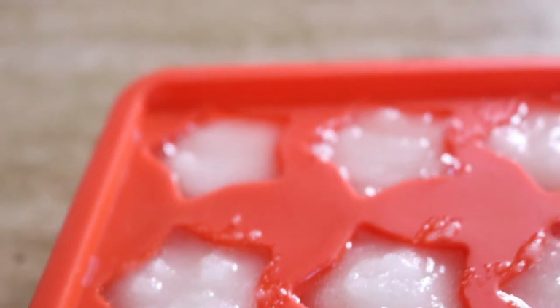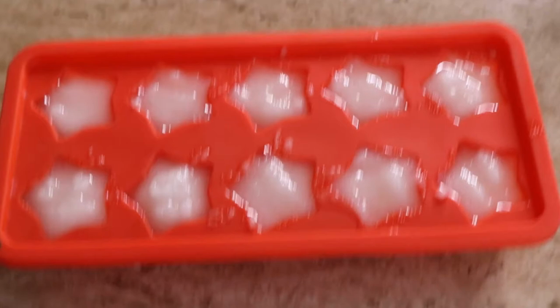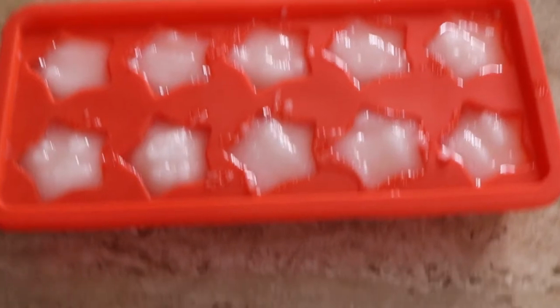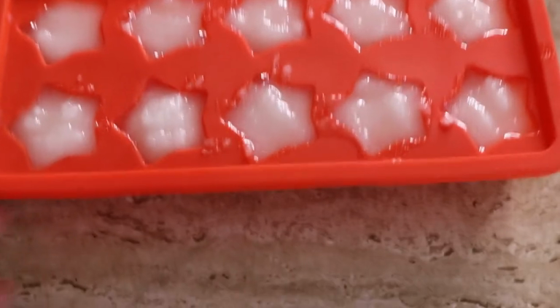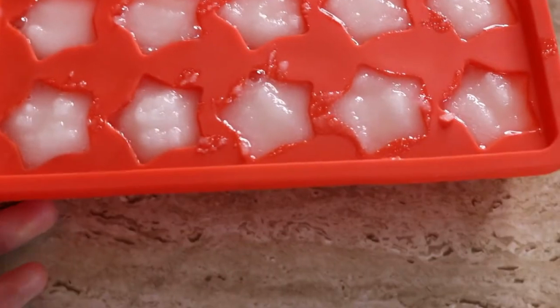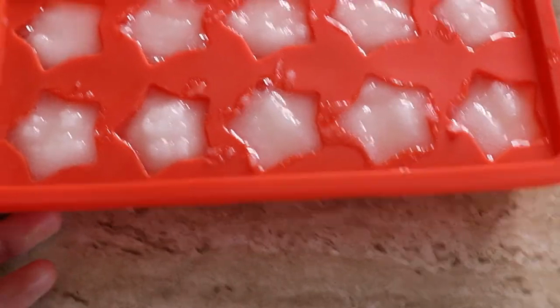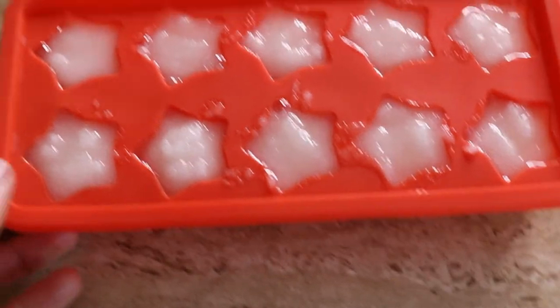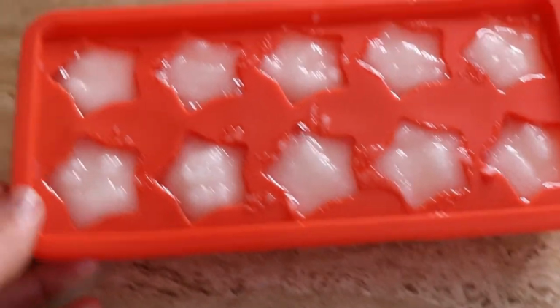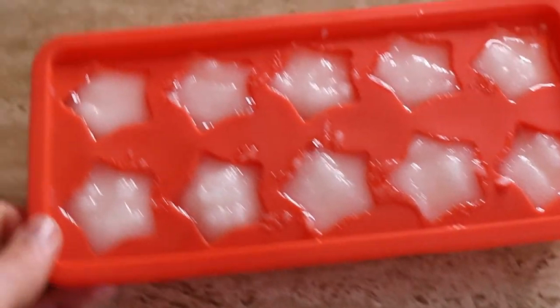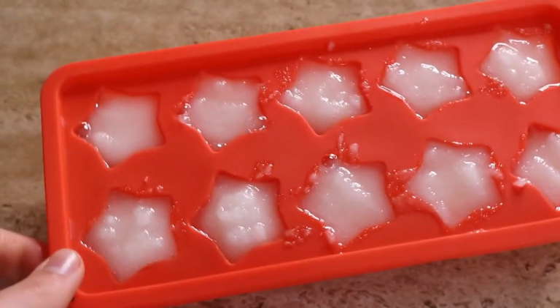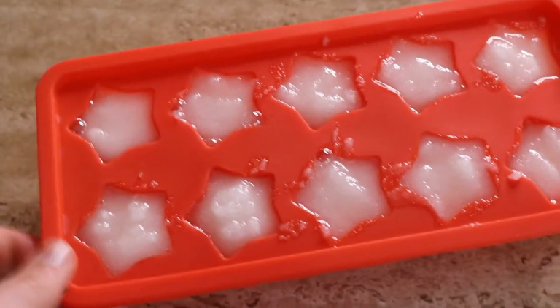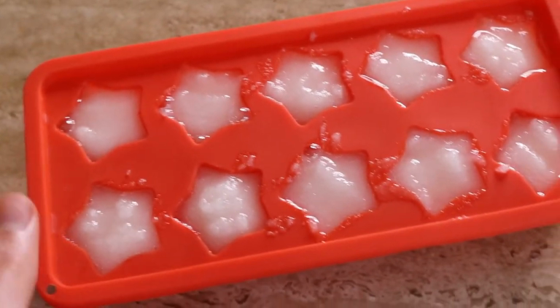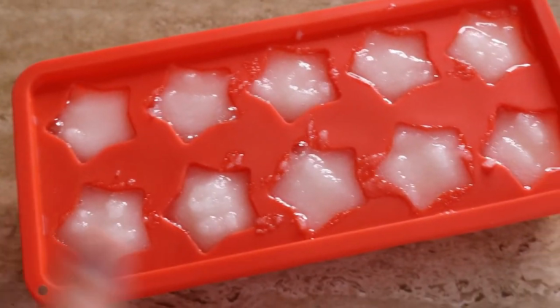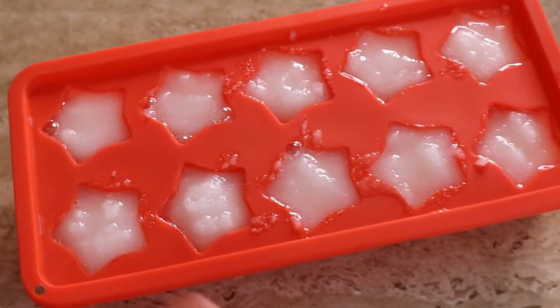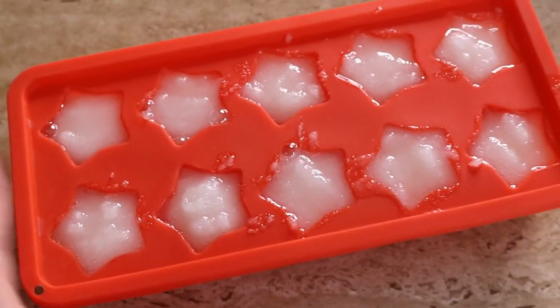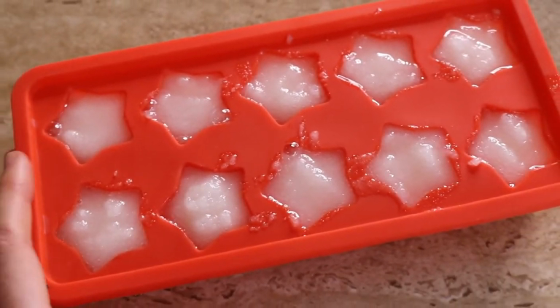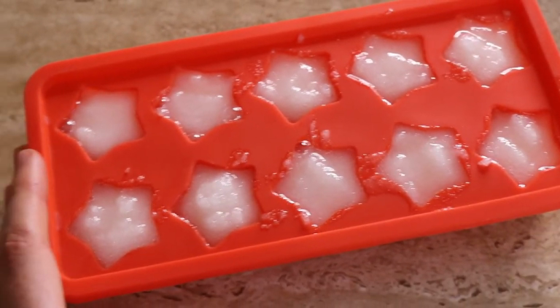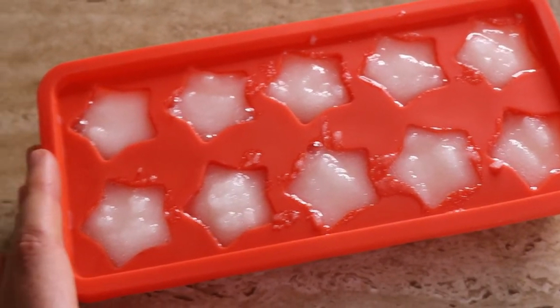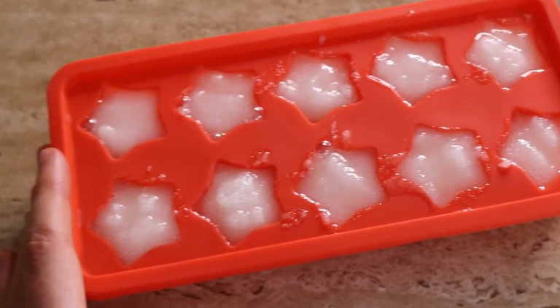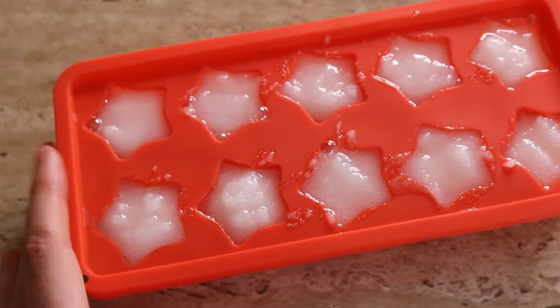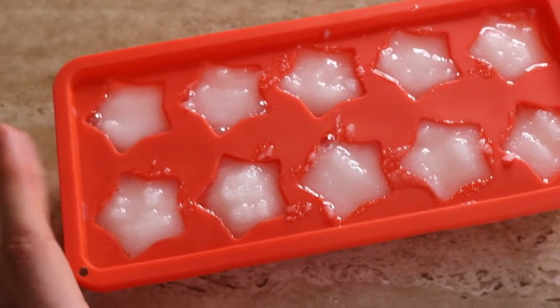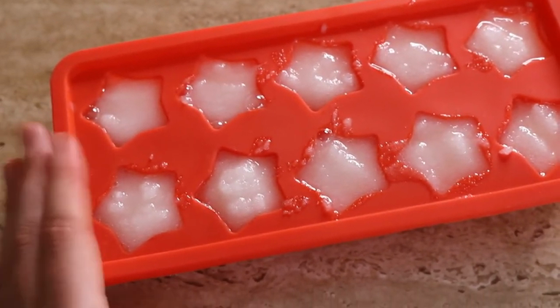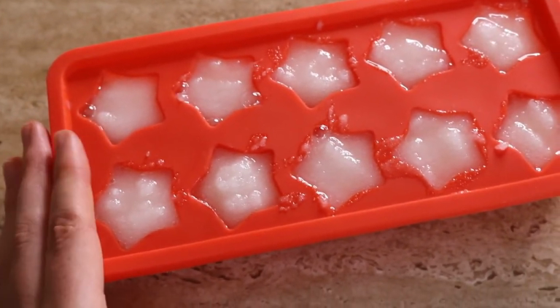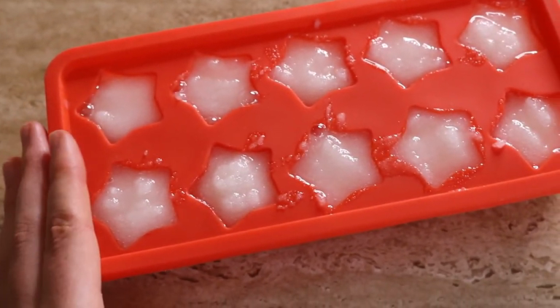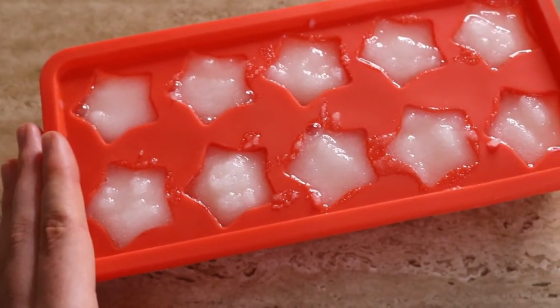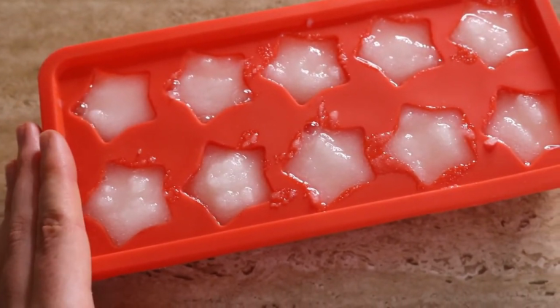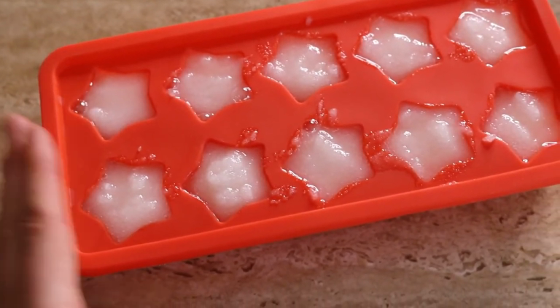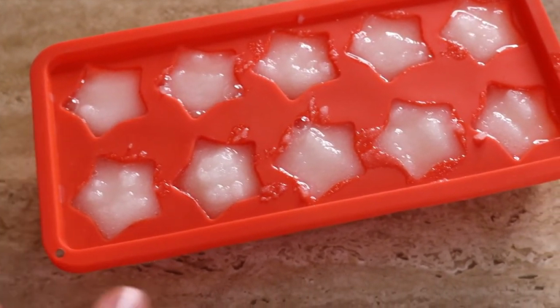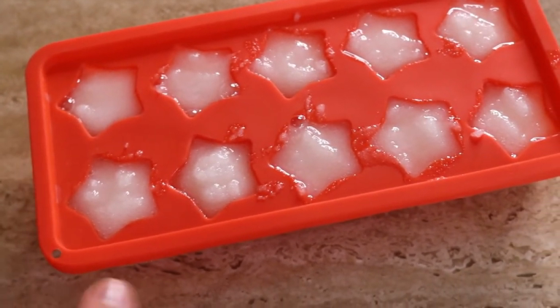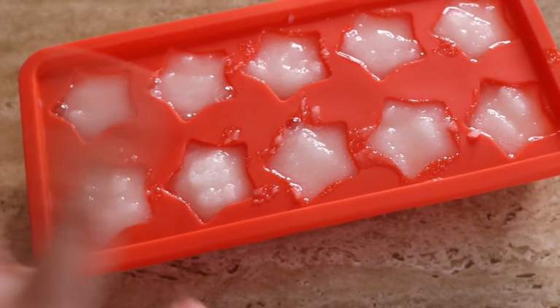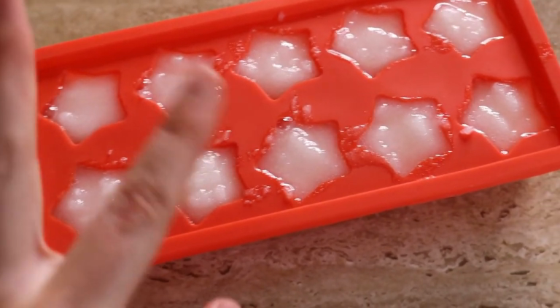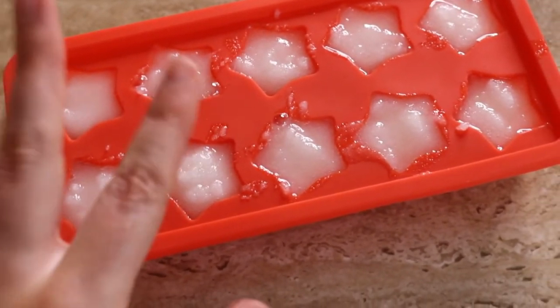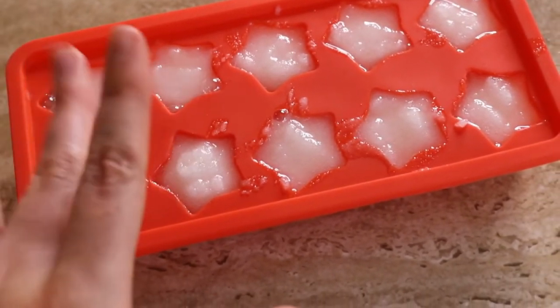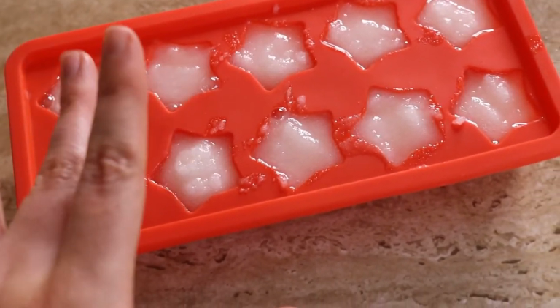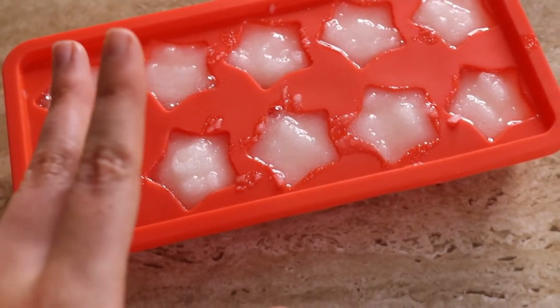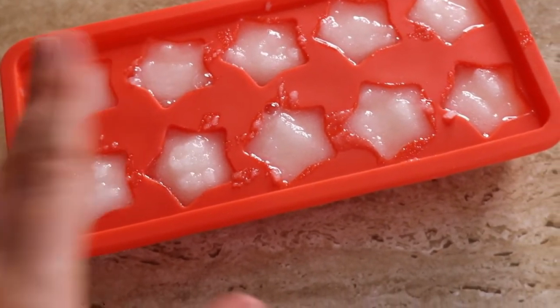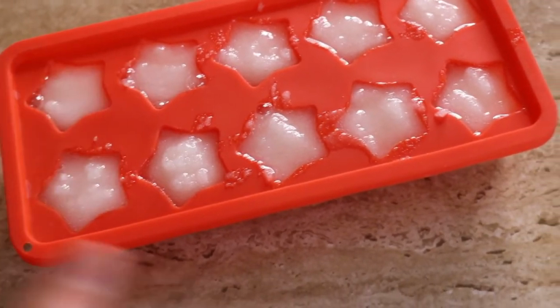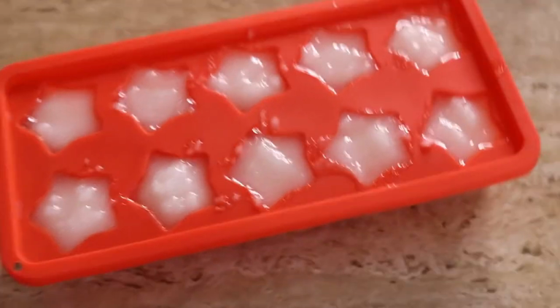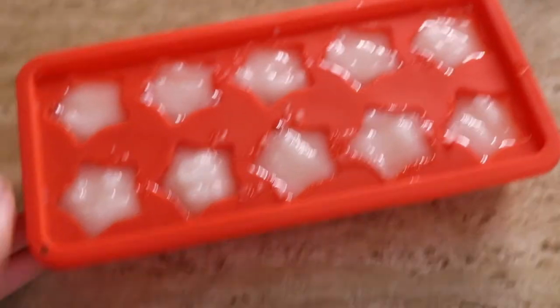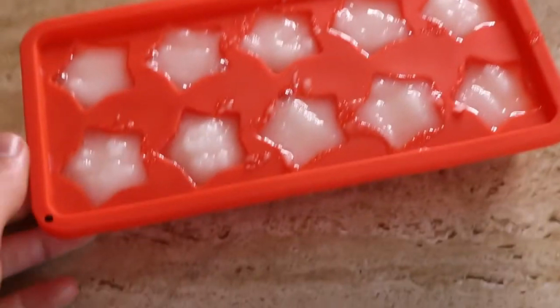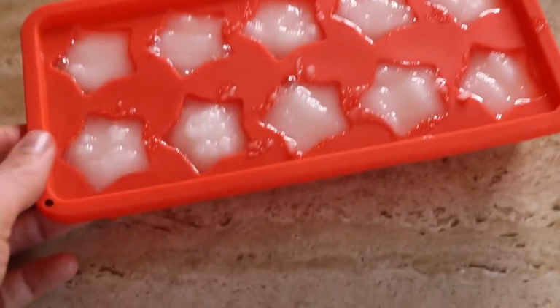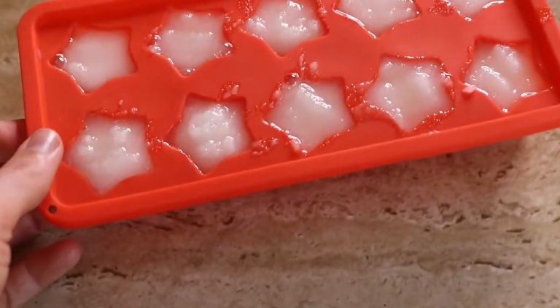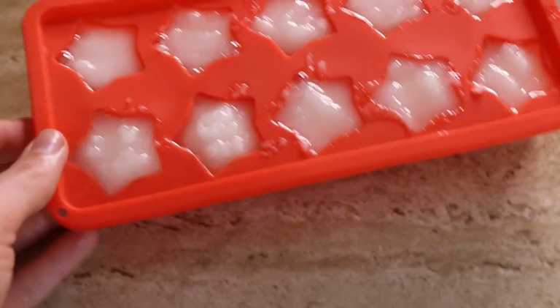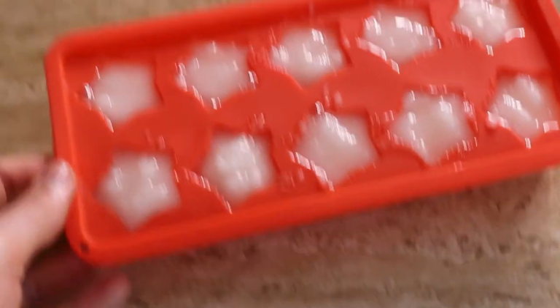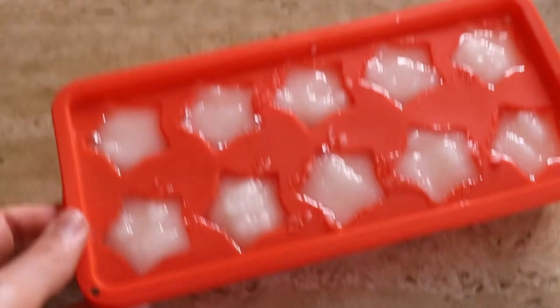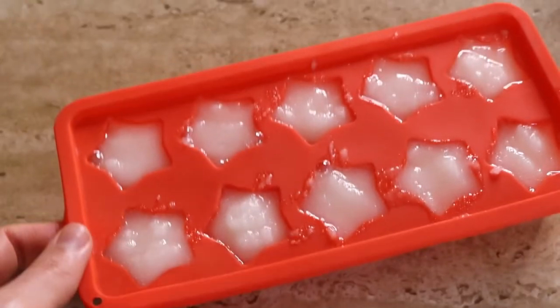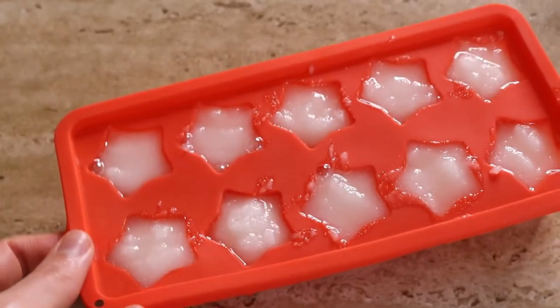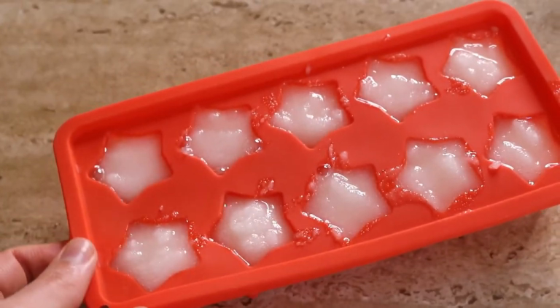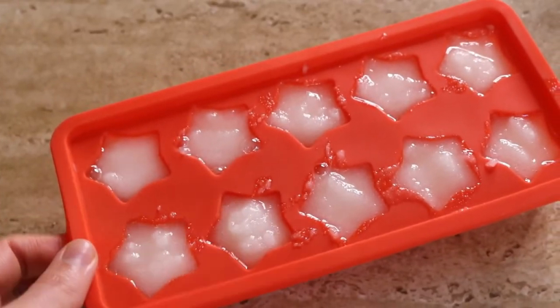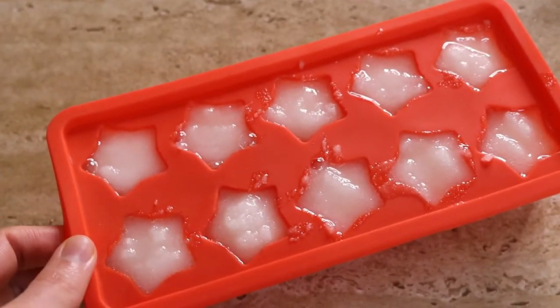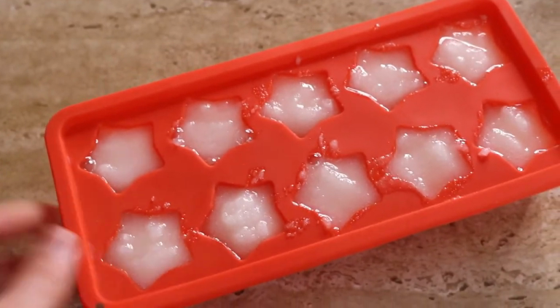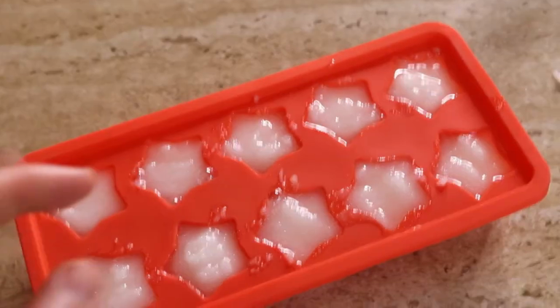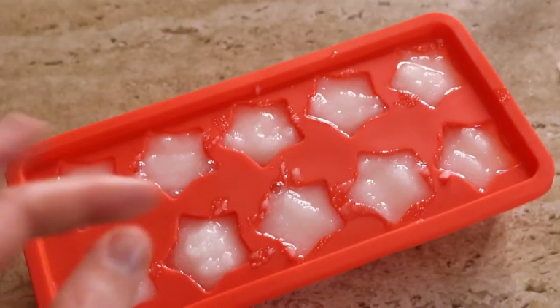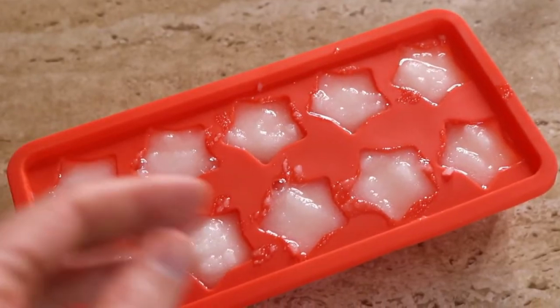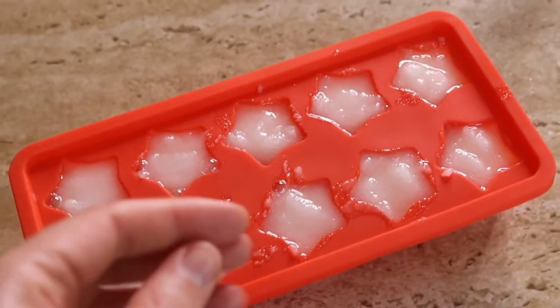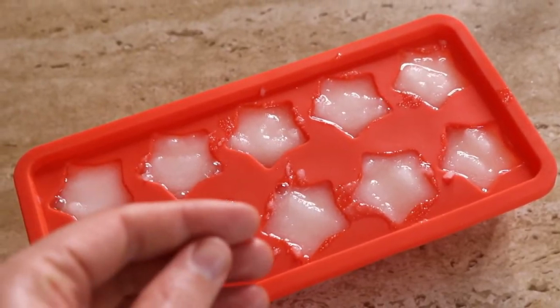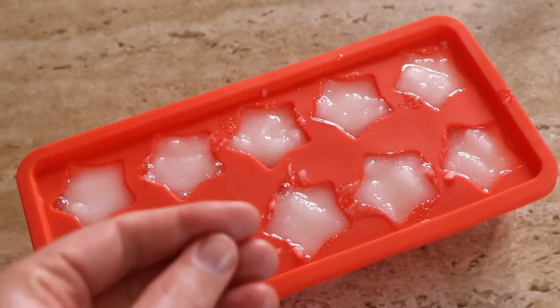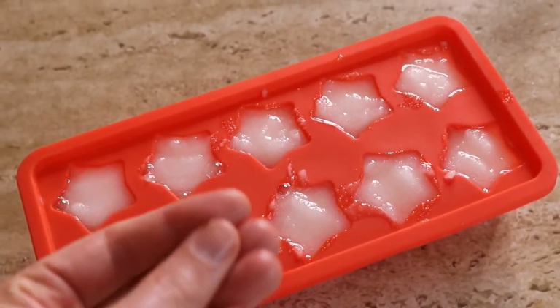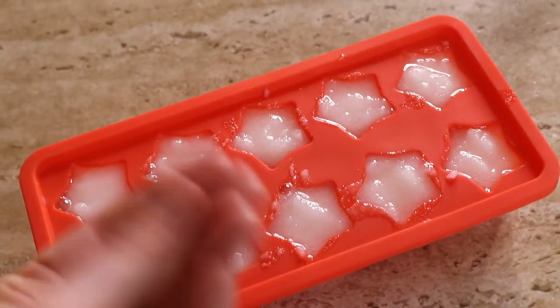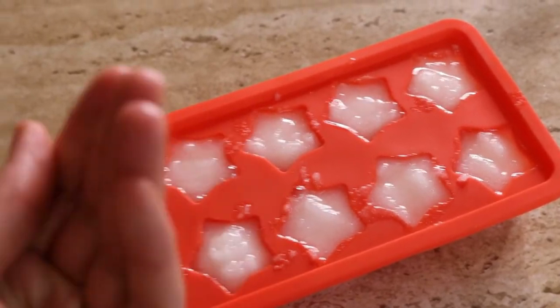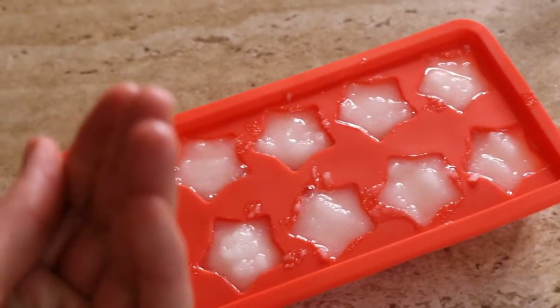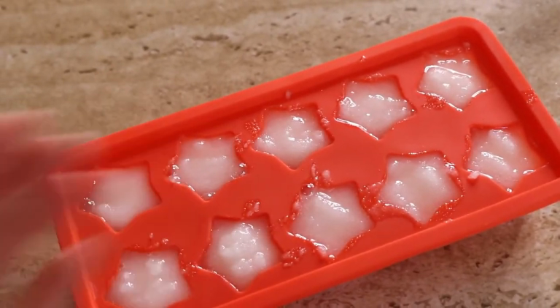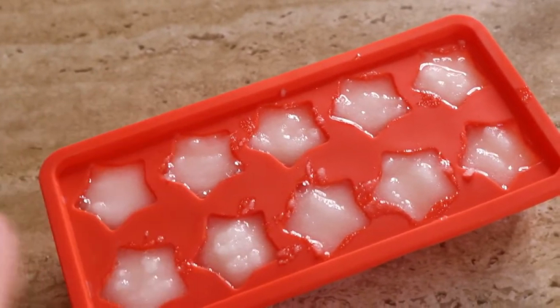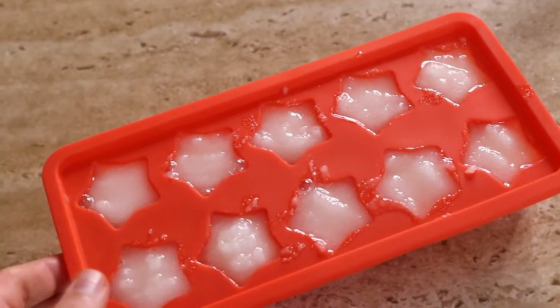All right, so now that they're done, I'm going to let them set in the fridge for around 30 minutes or so, until they've set and they're easy to just pop out.